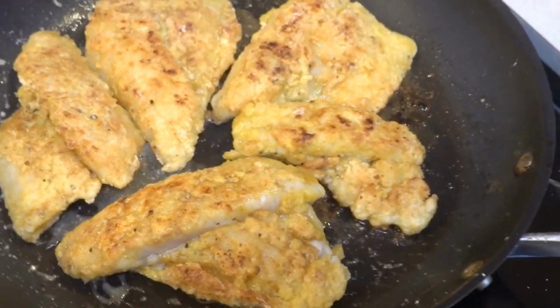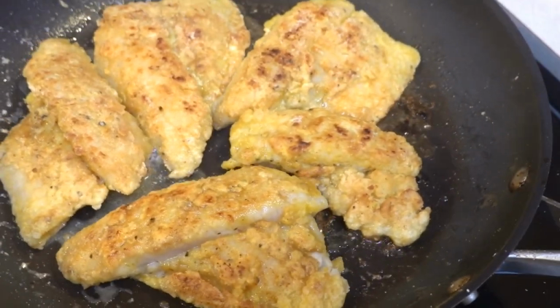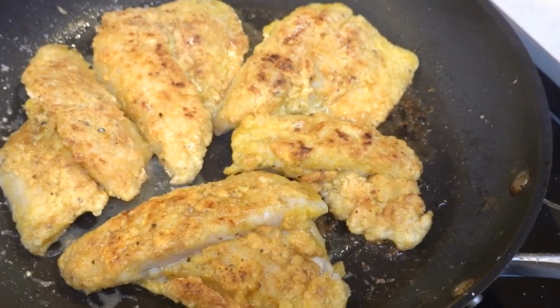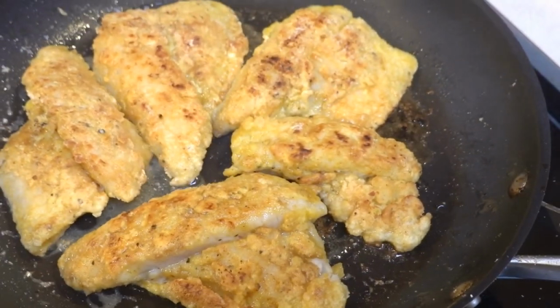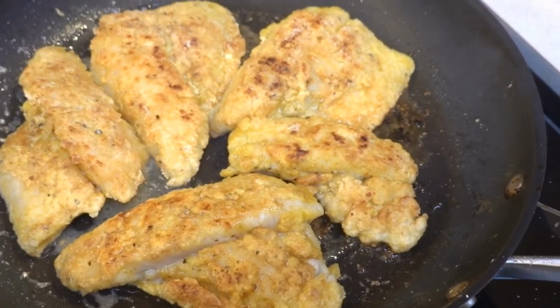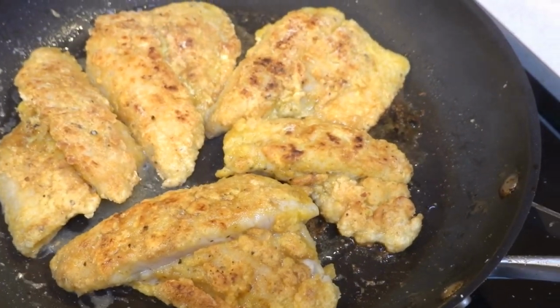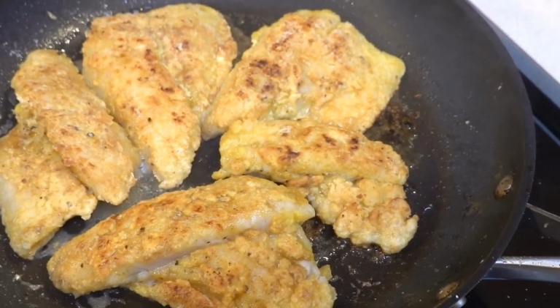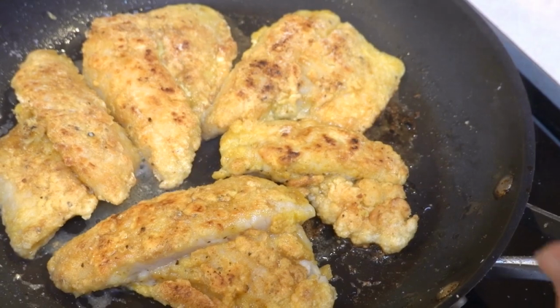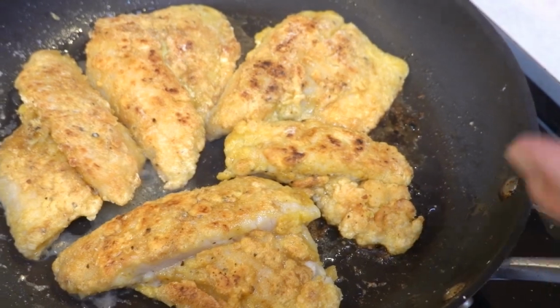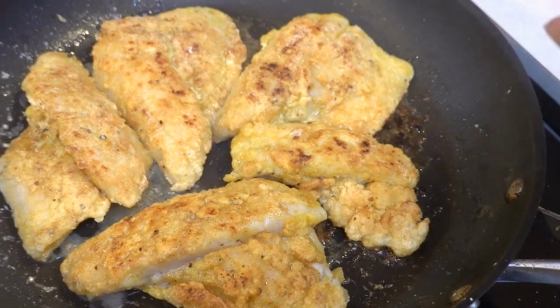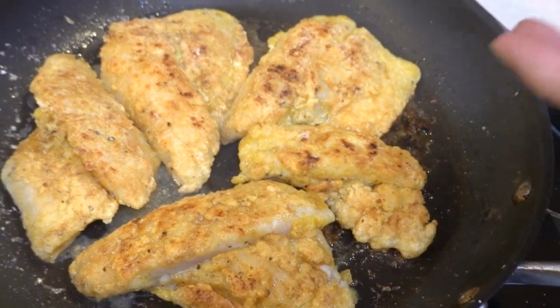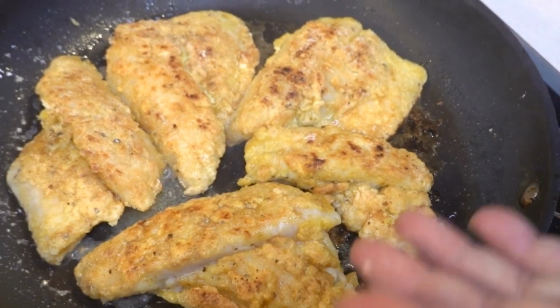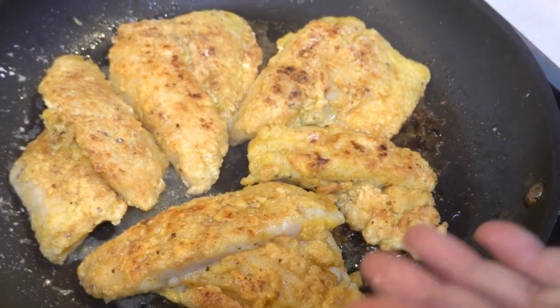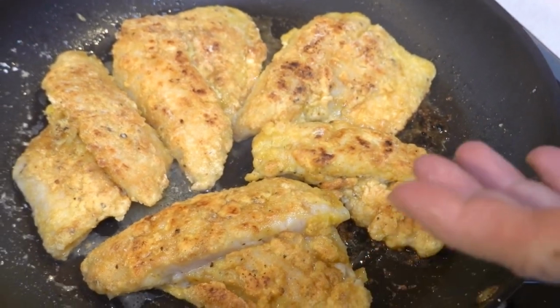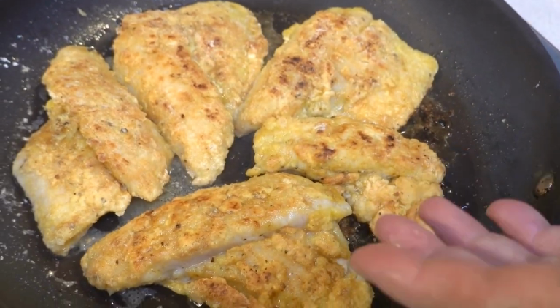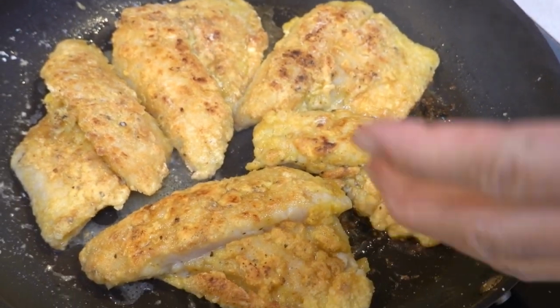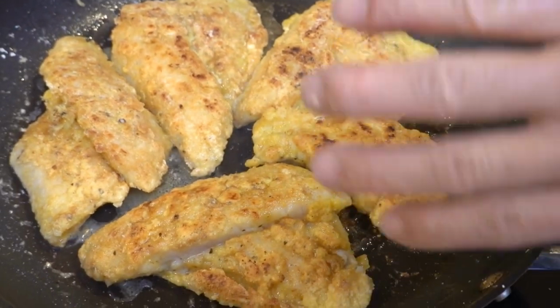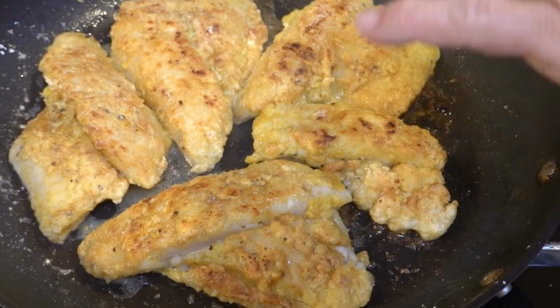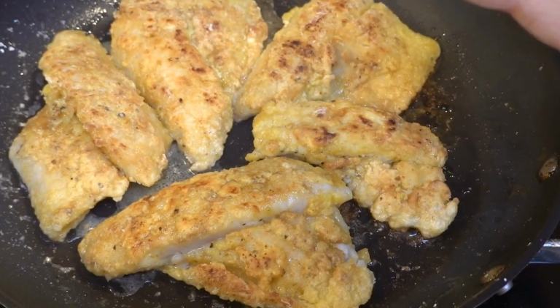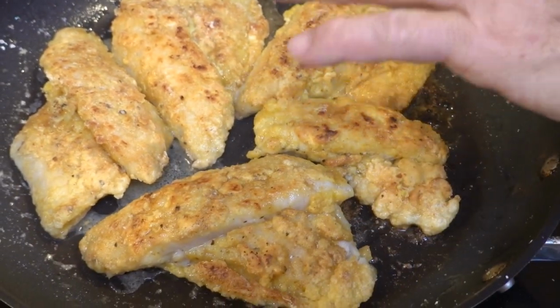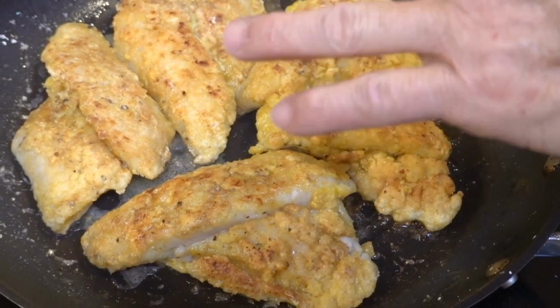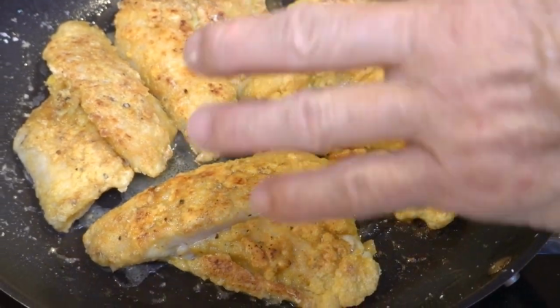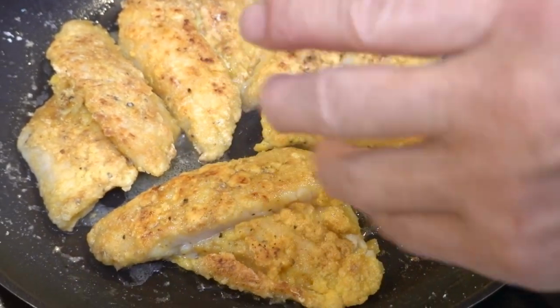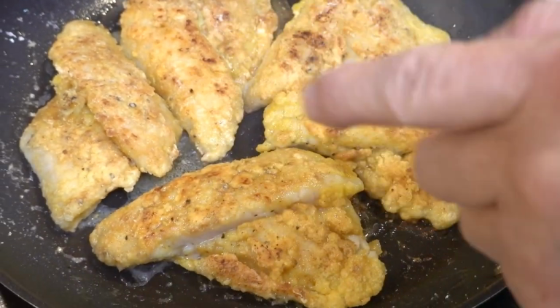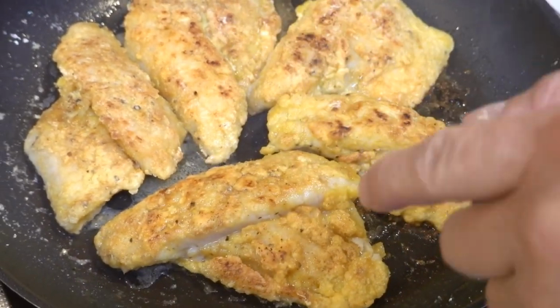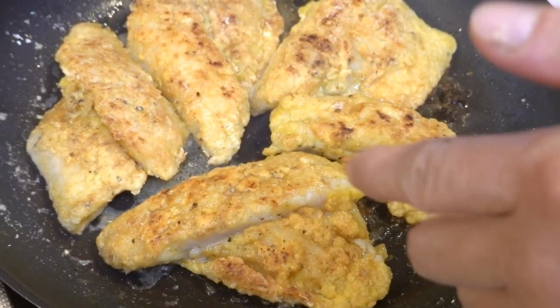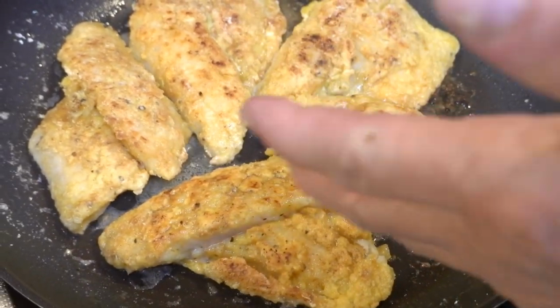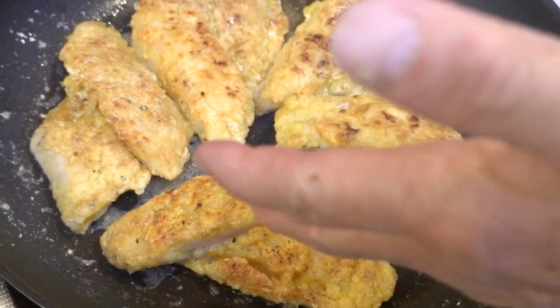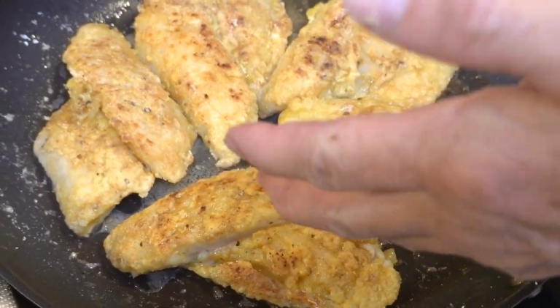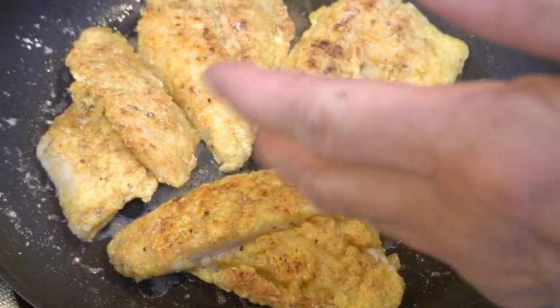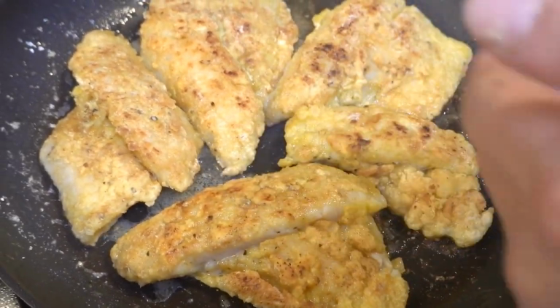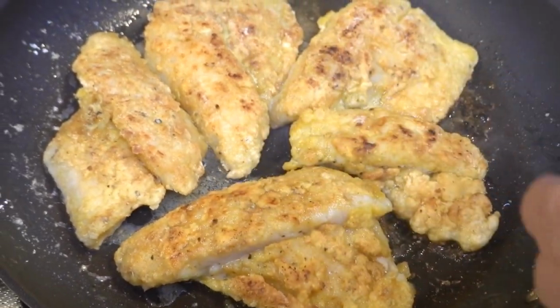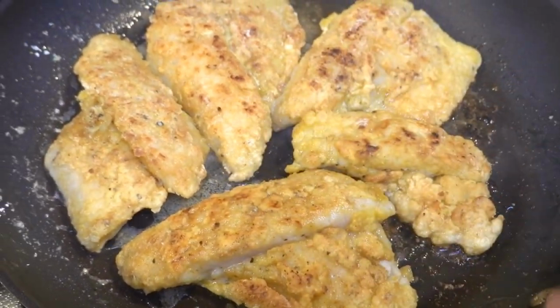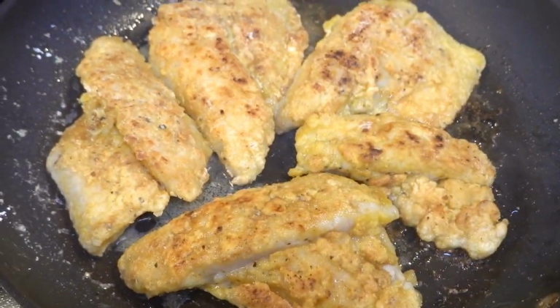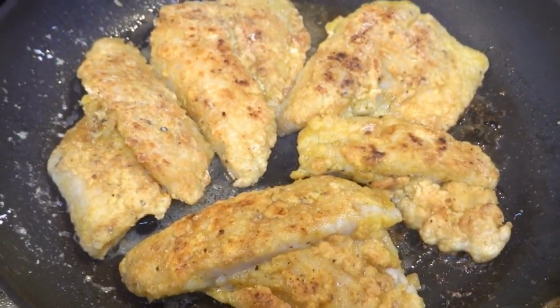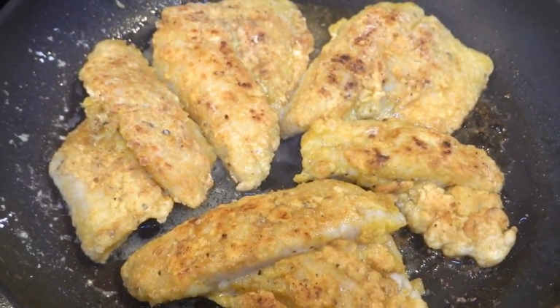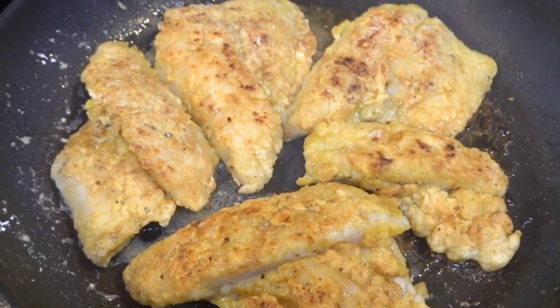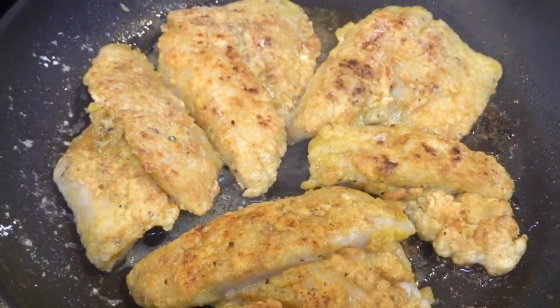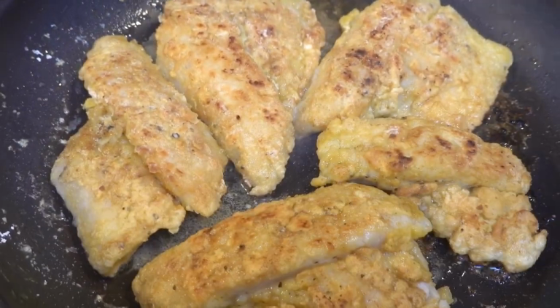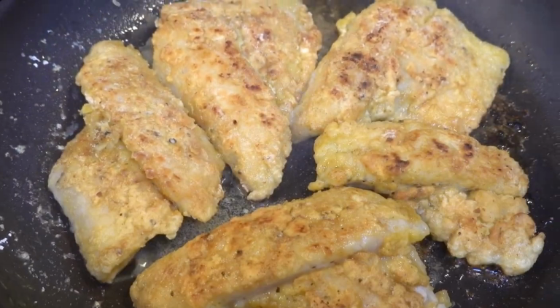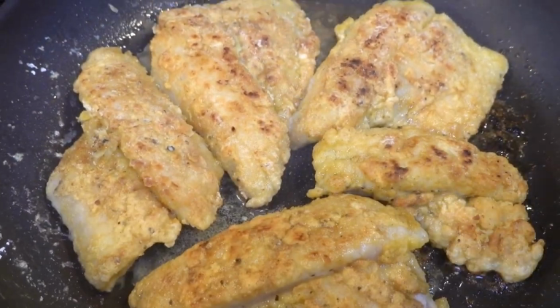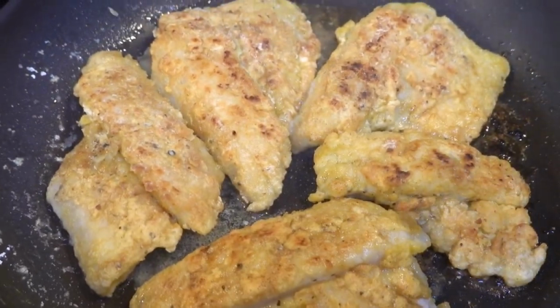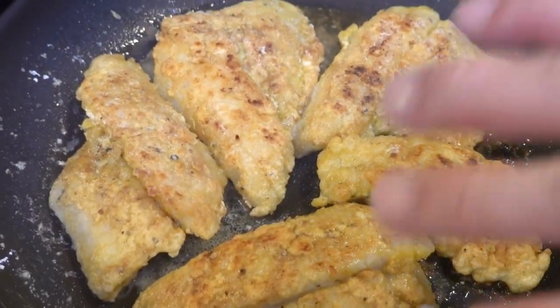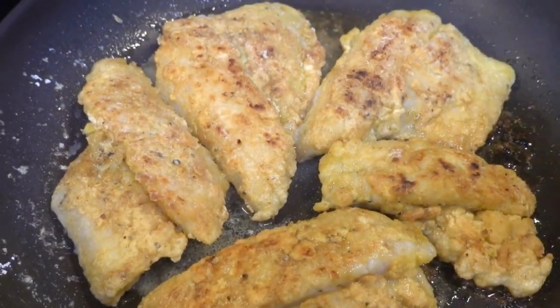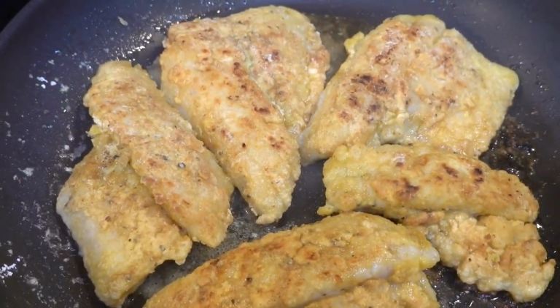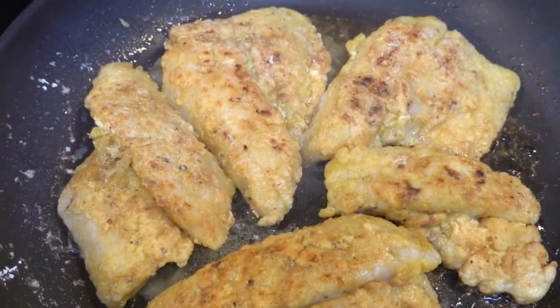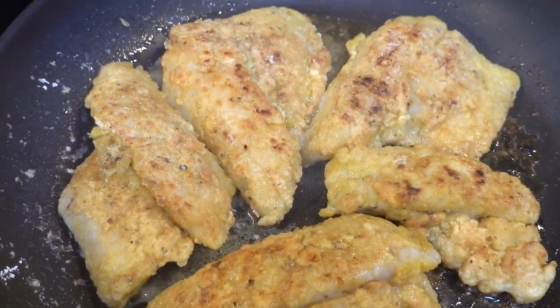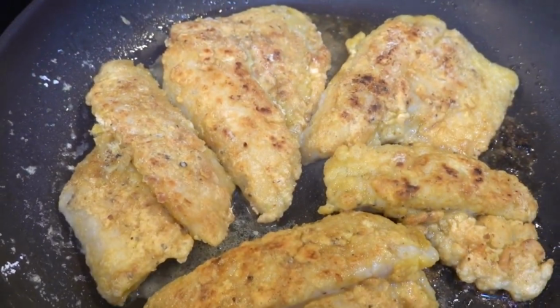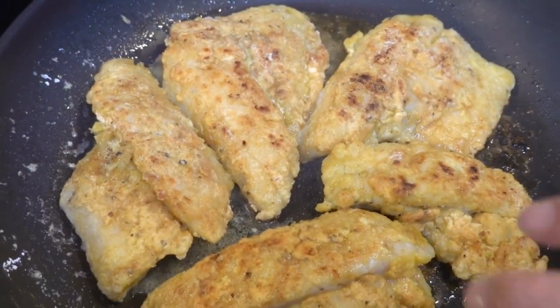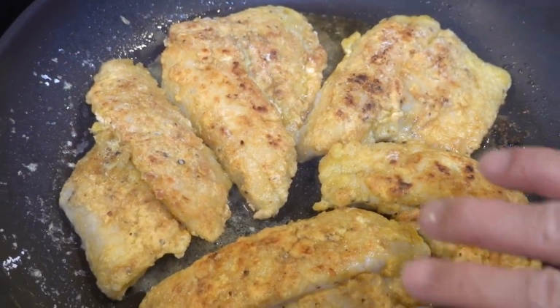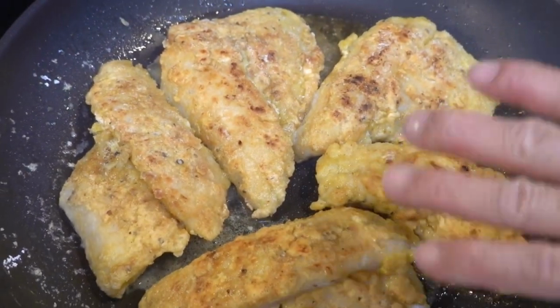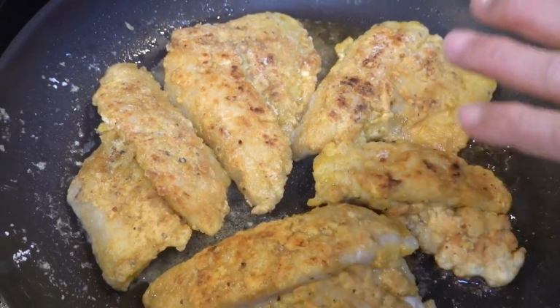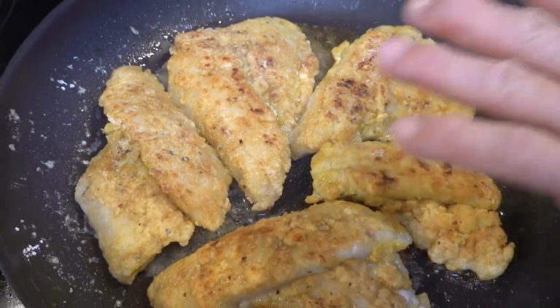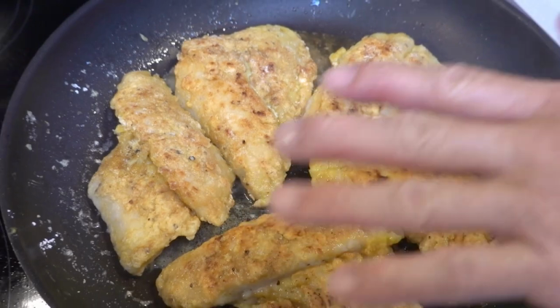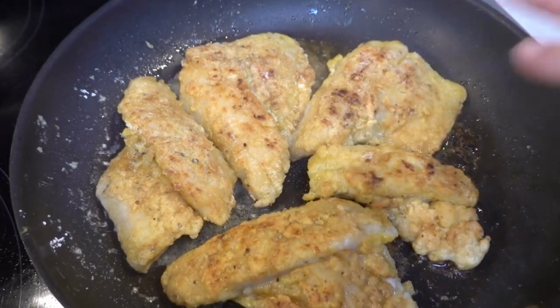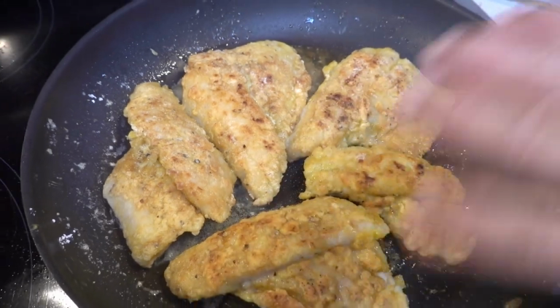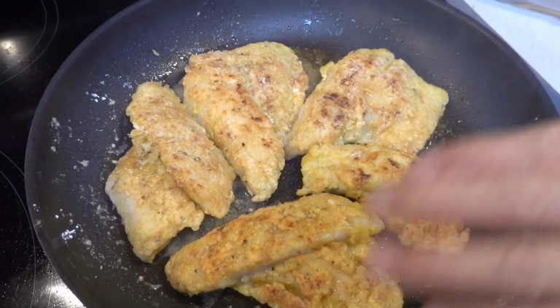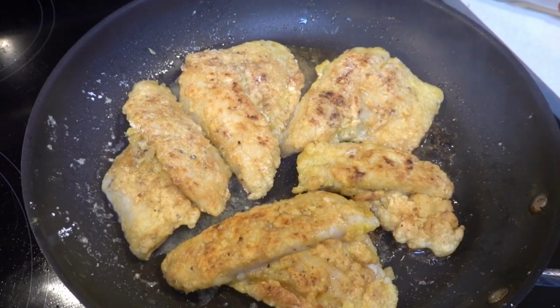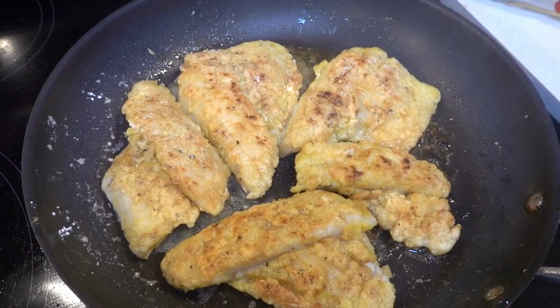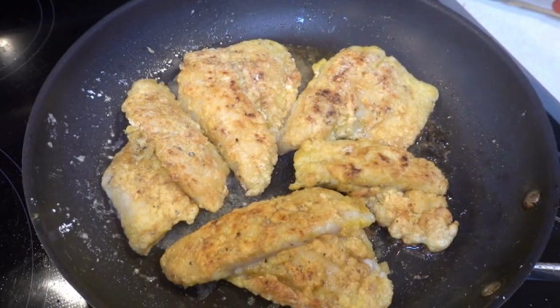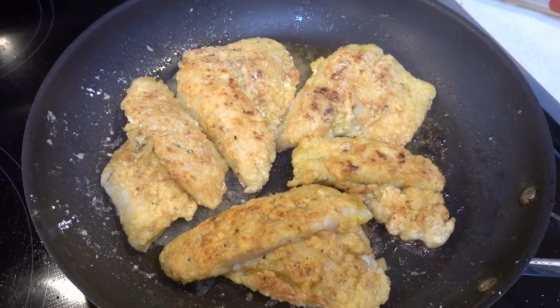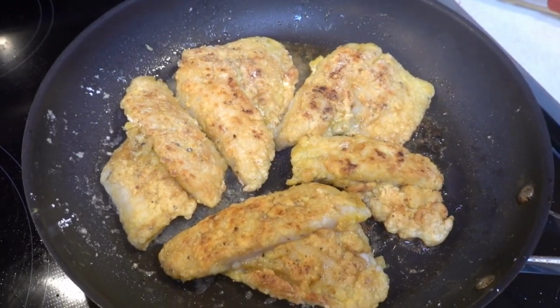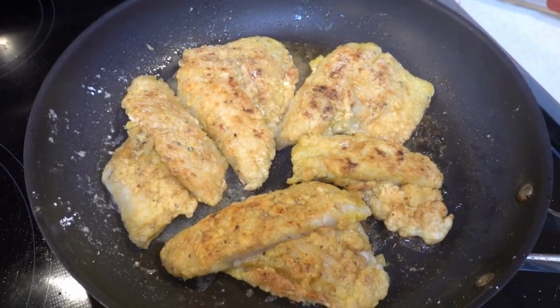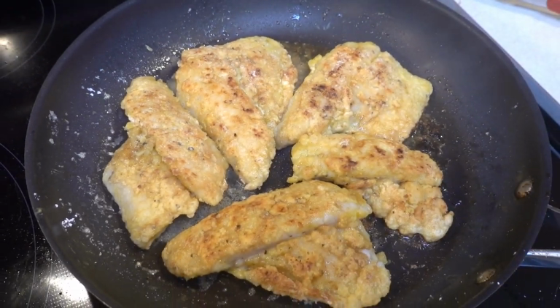You only pan fry them on both sides until they're brown. They pretty much will cook the fish because it's not too thick.